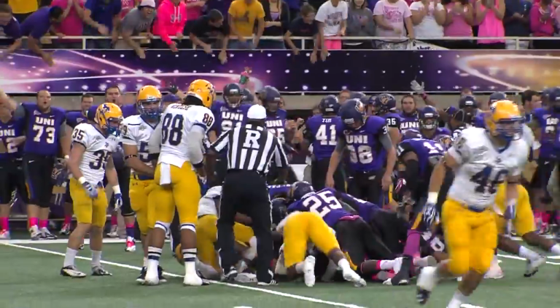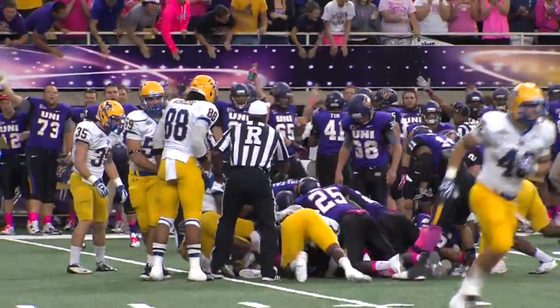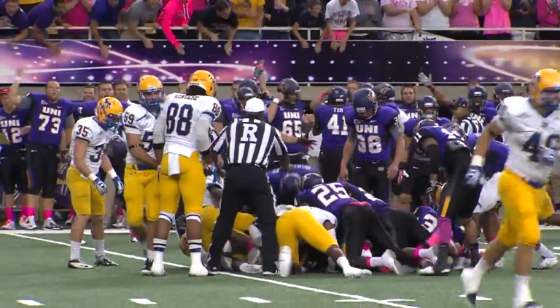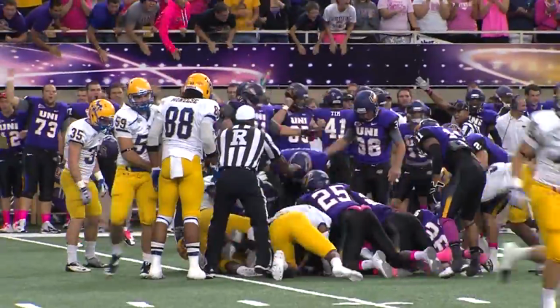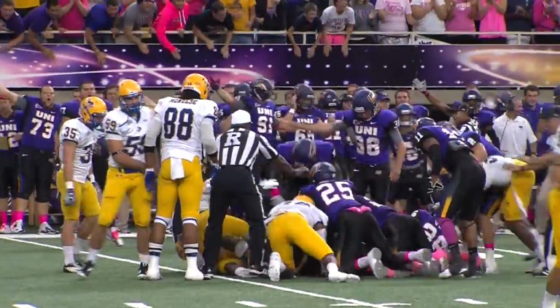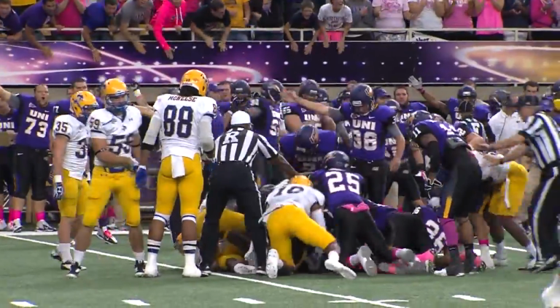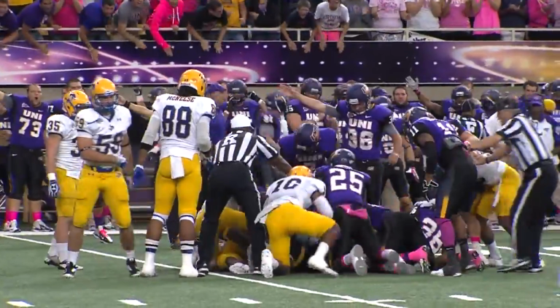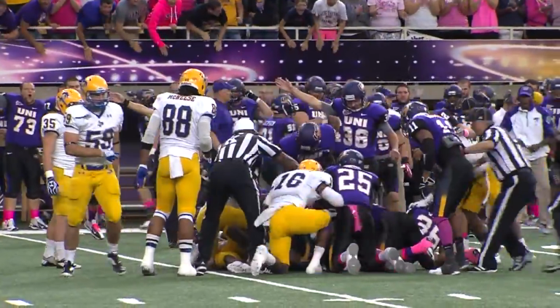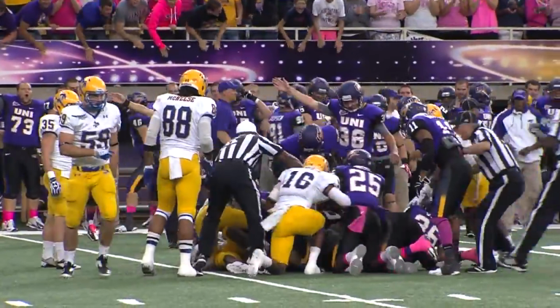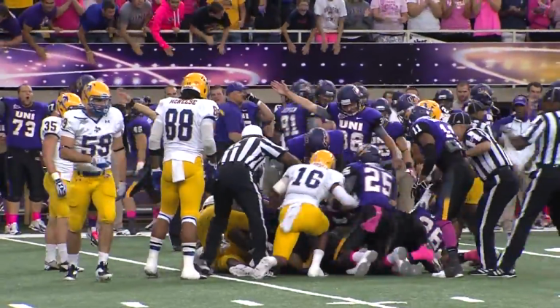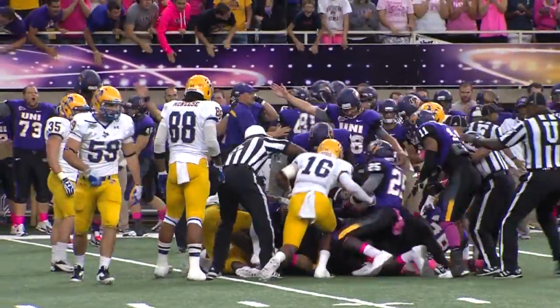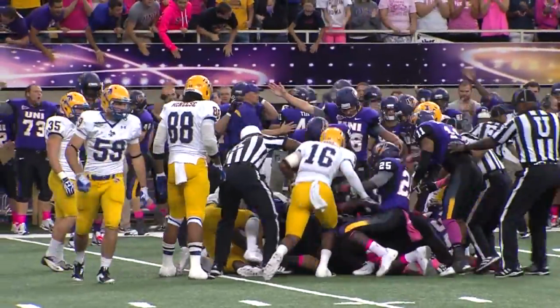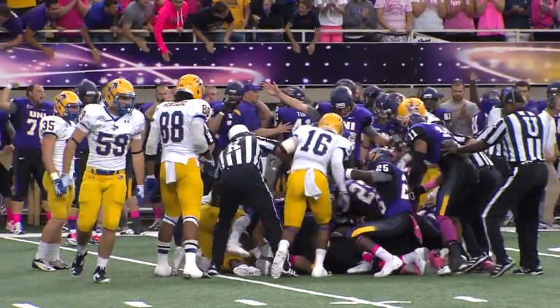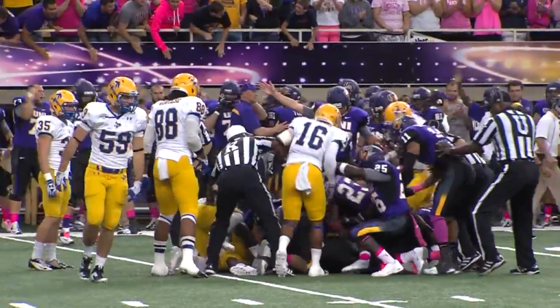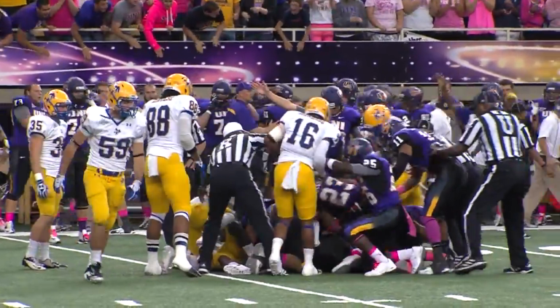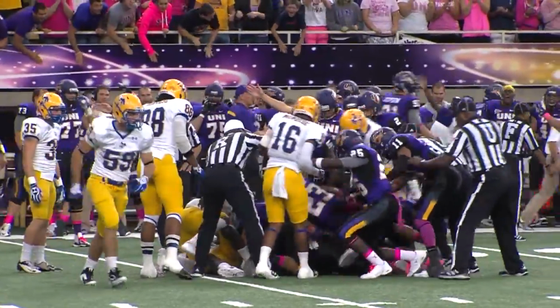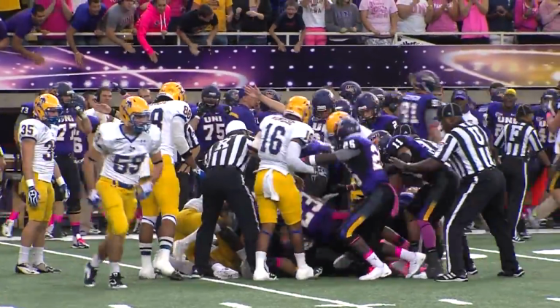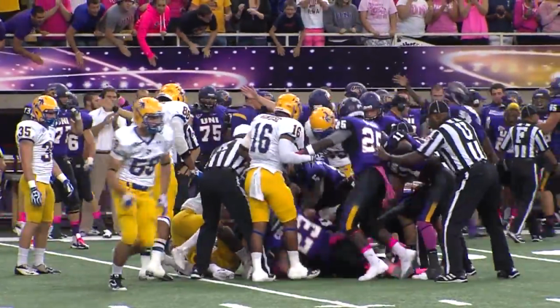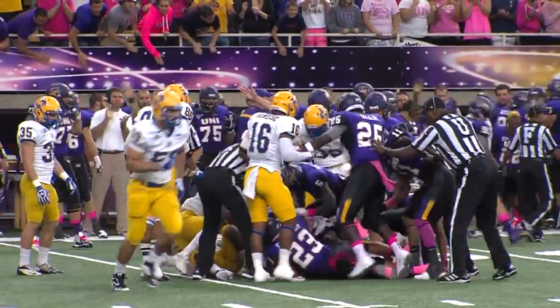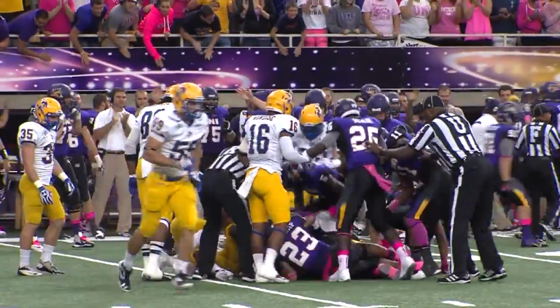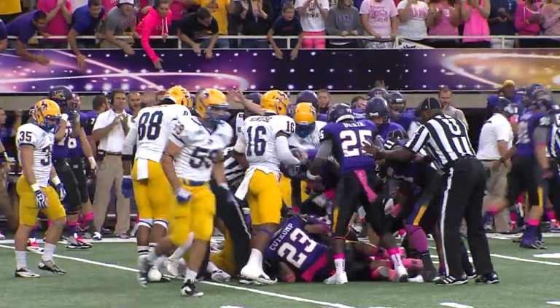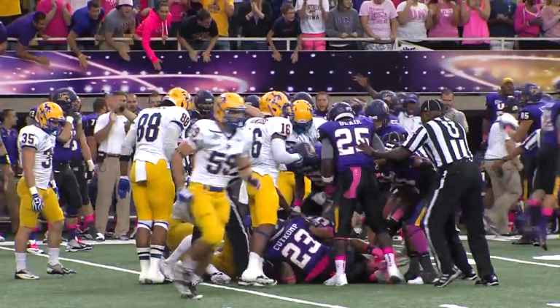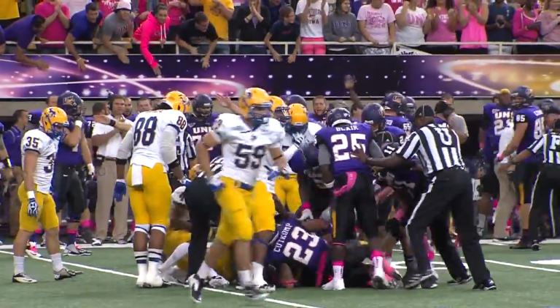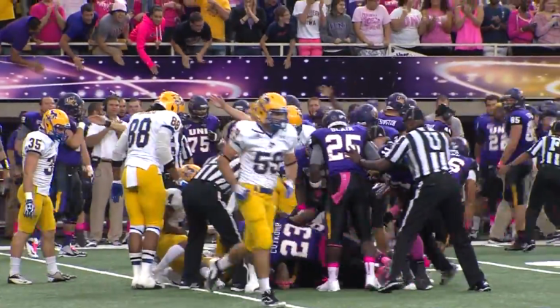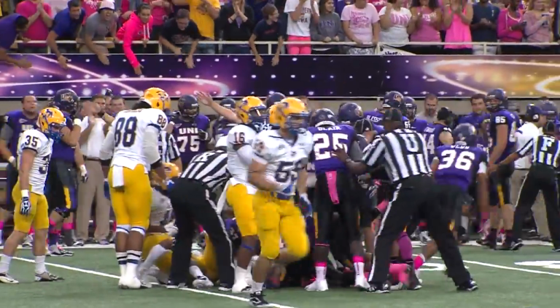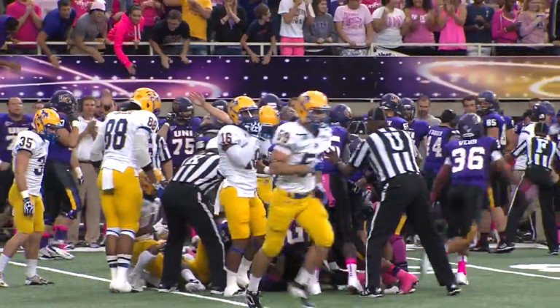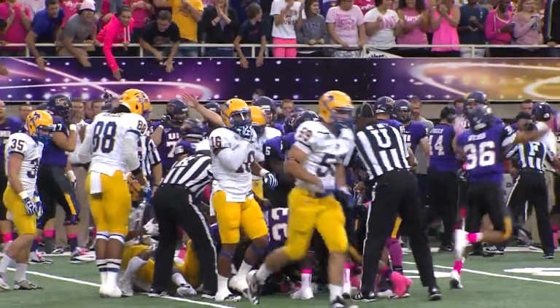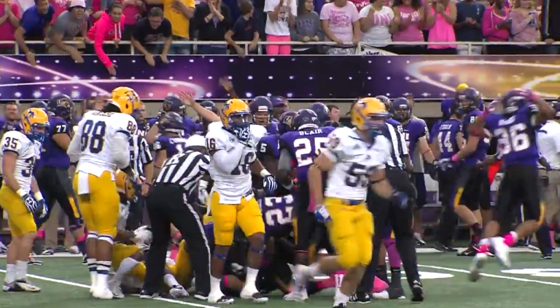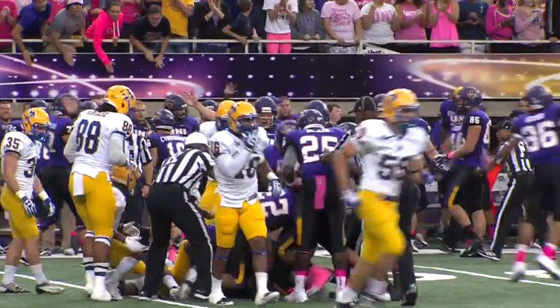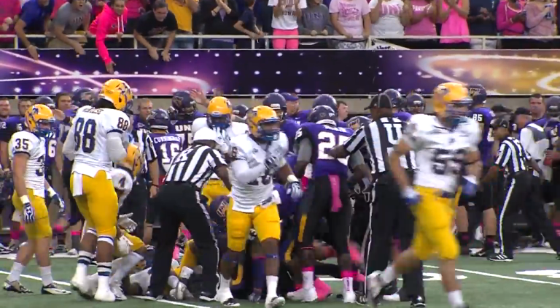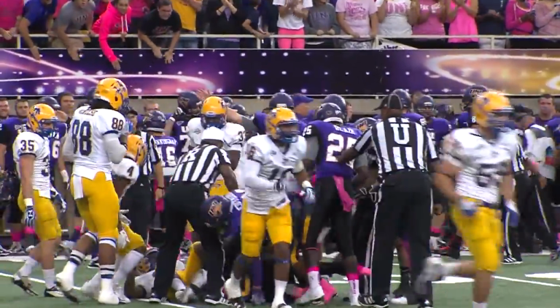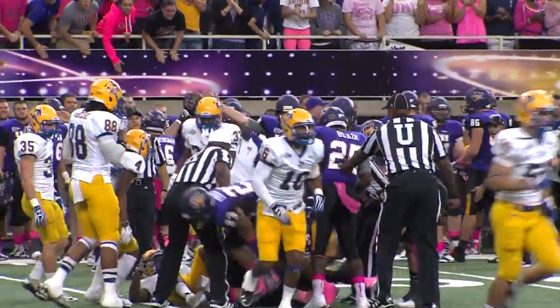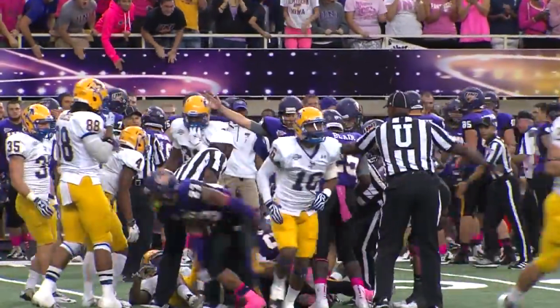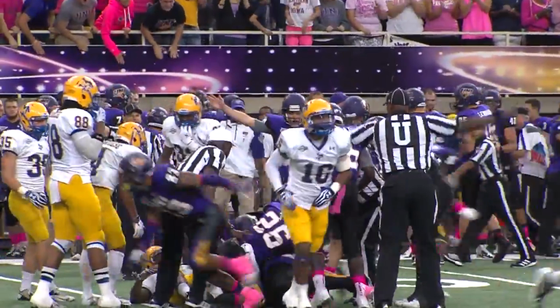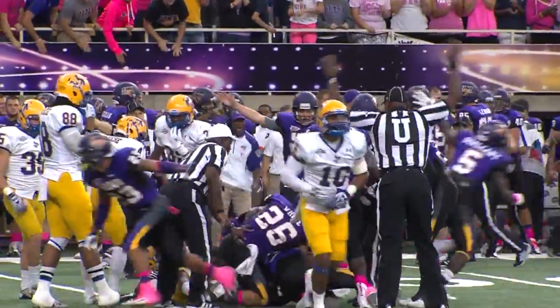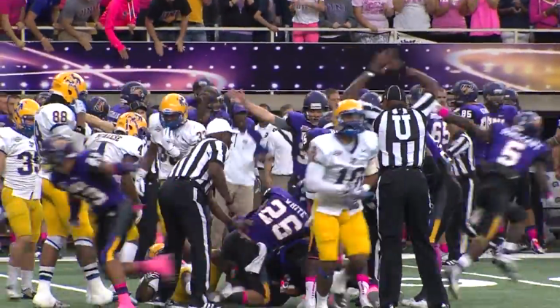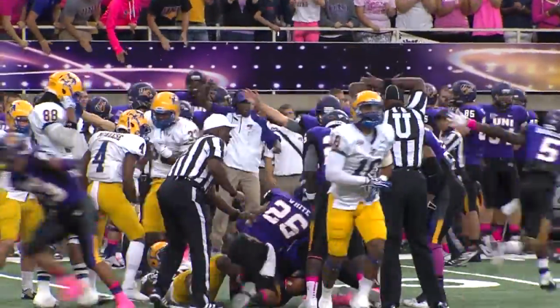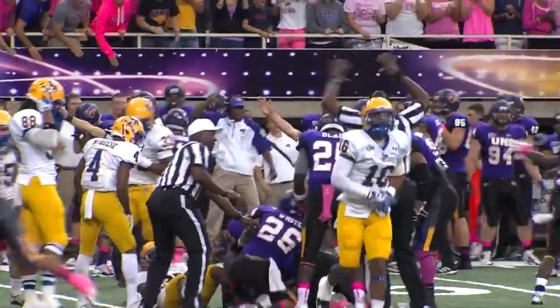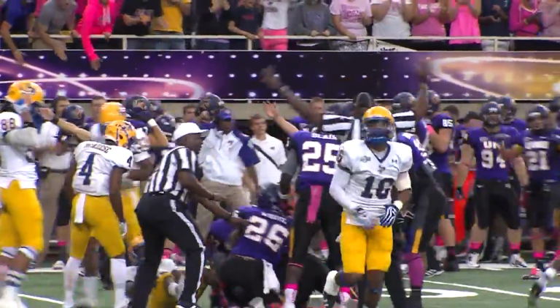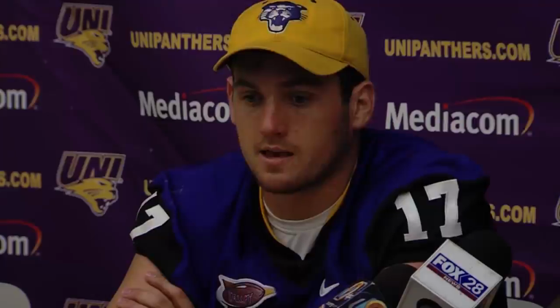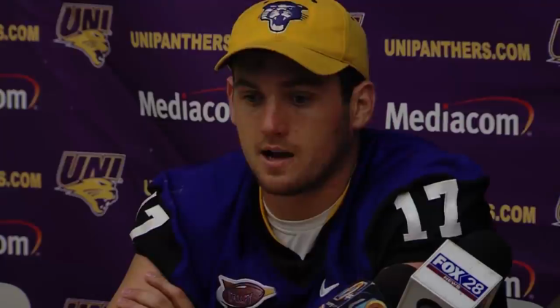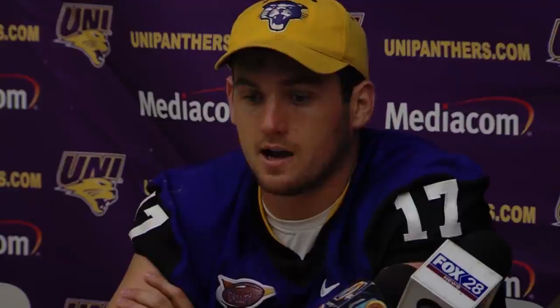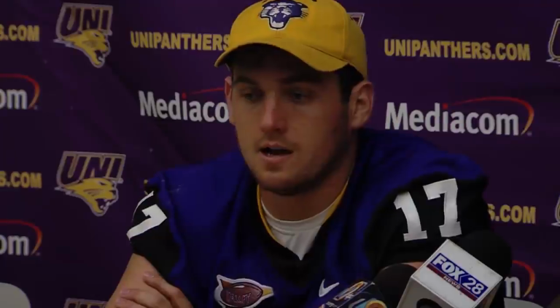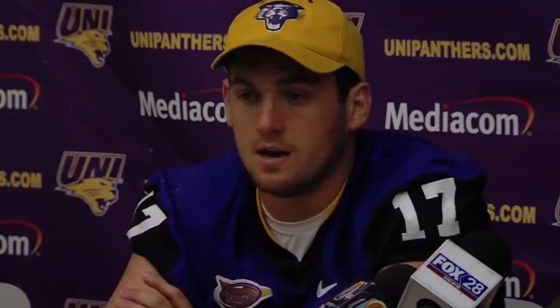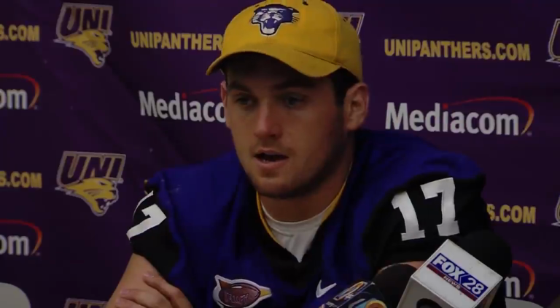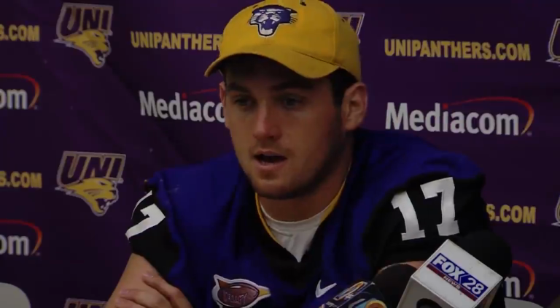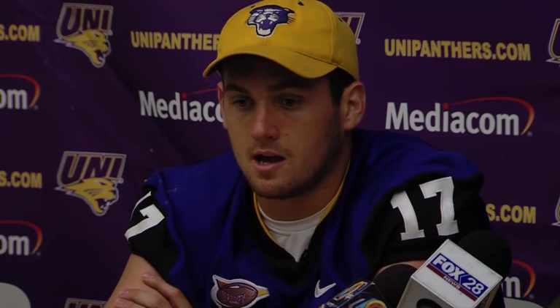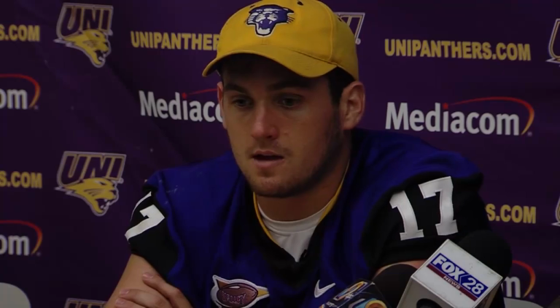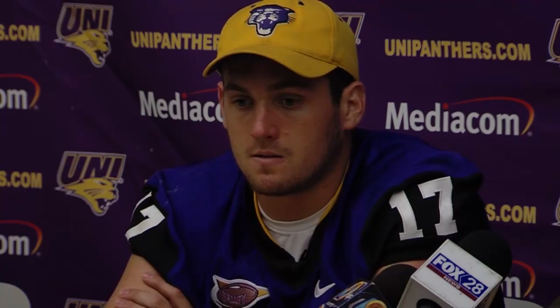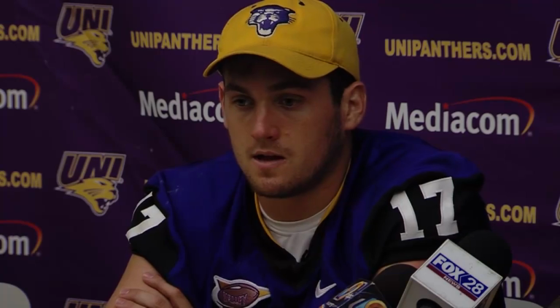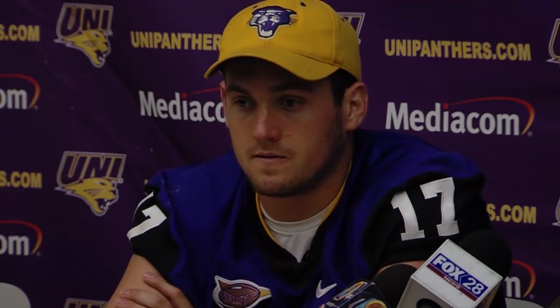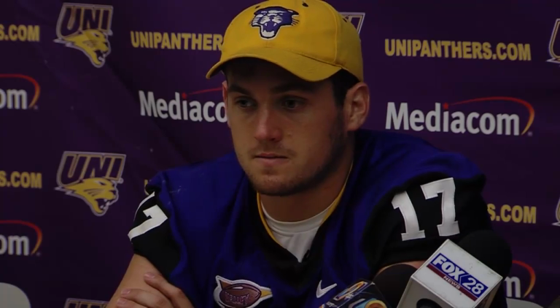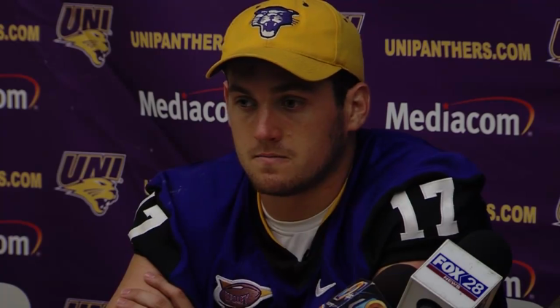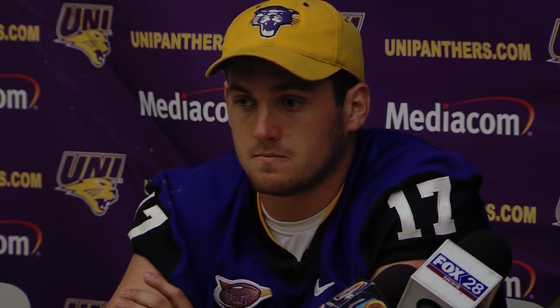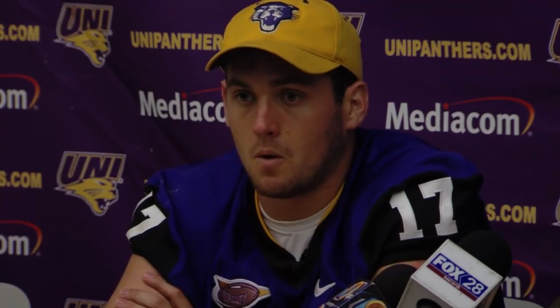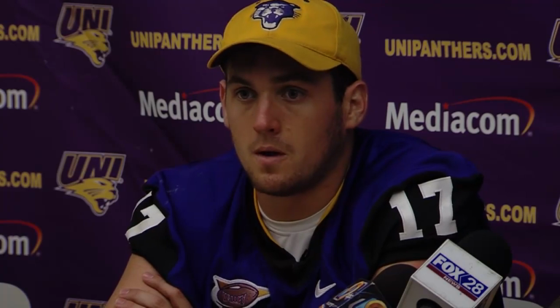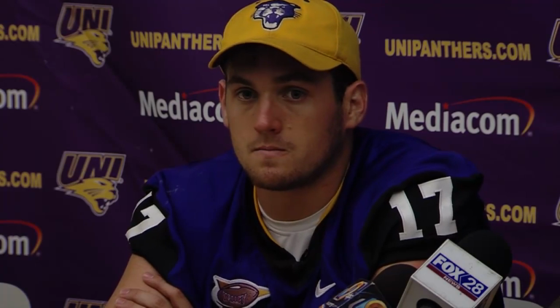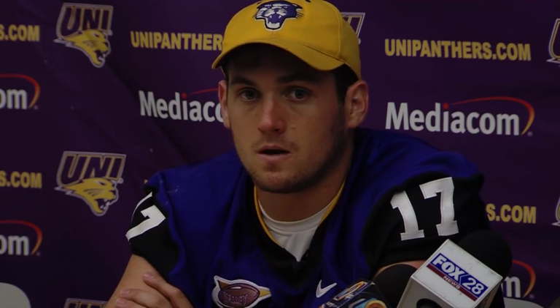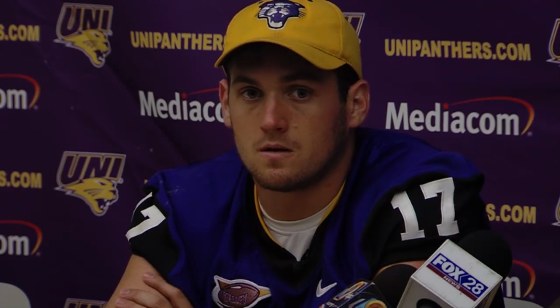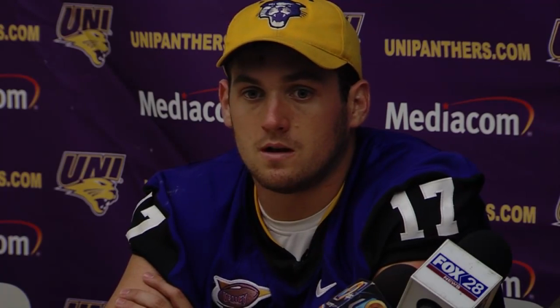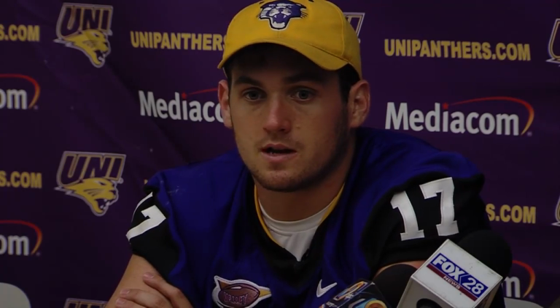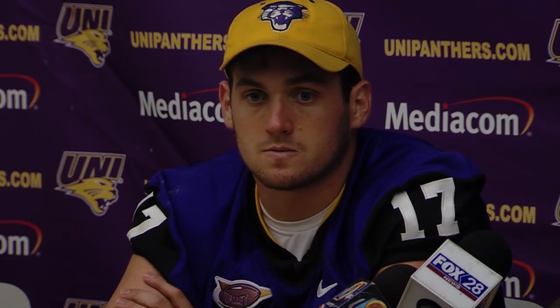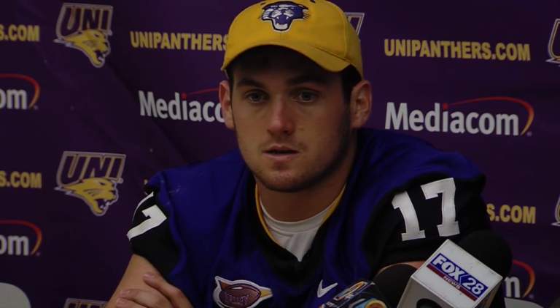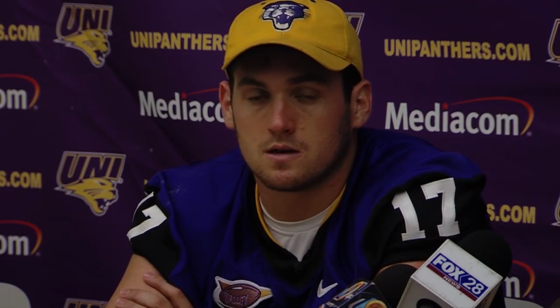We built it up to be a playoff game. We treated it like that and it gave us some momentum going into next week.